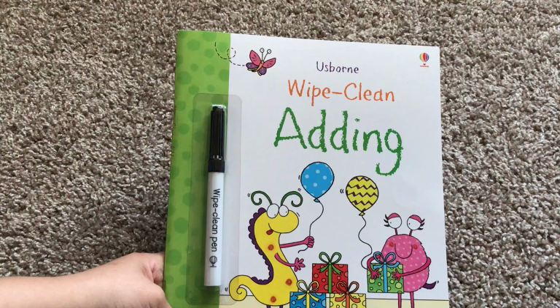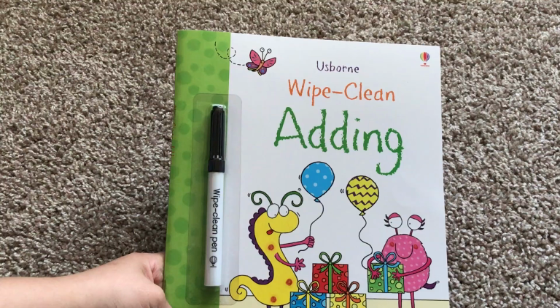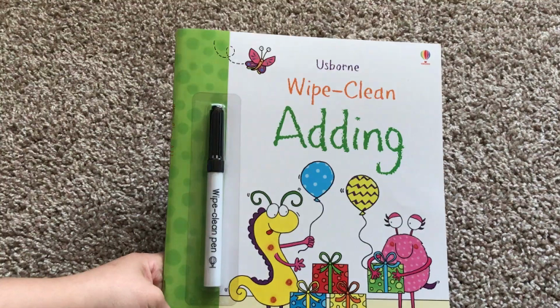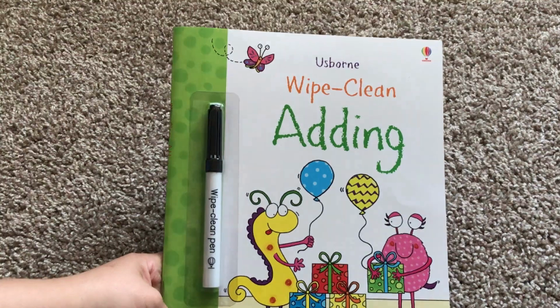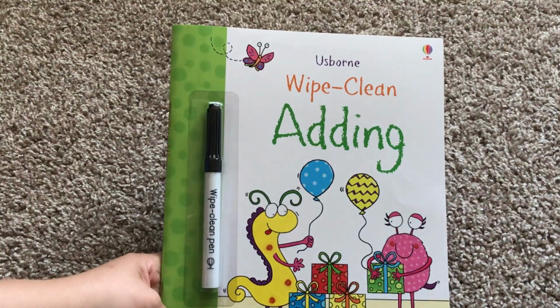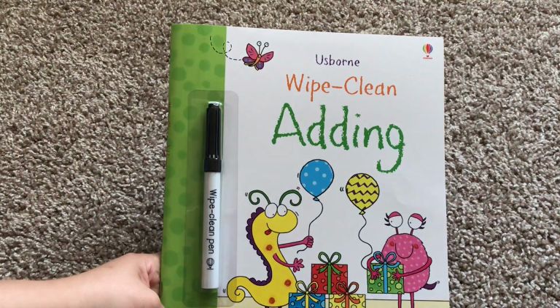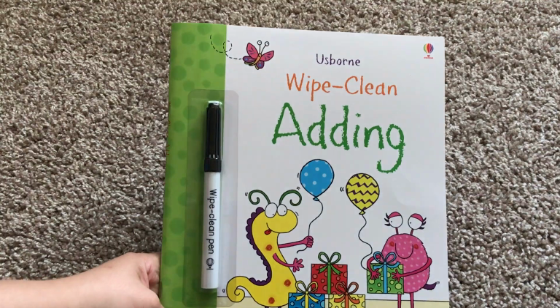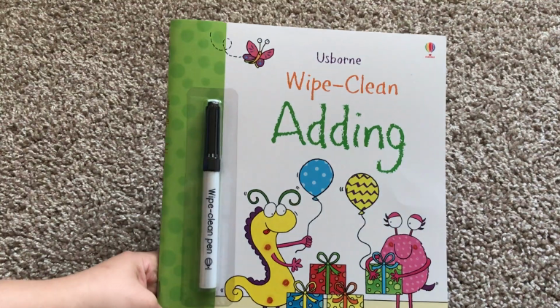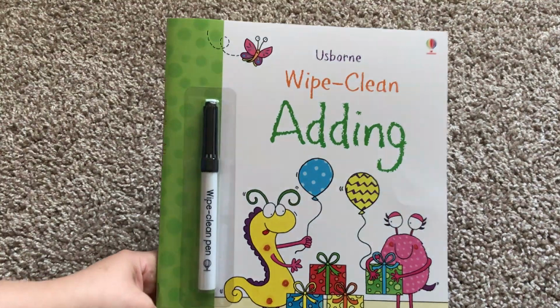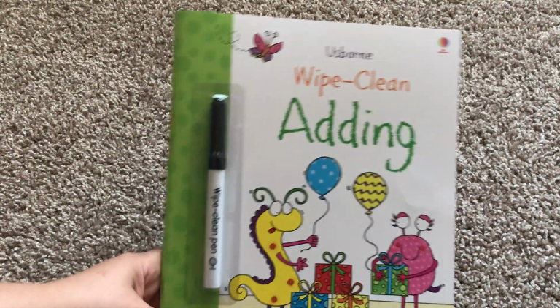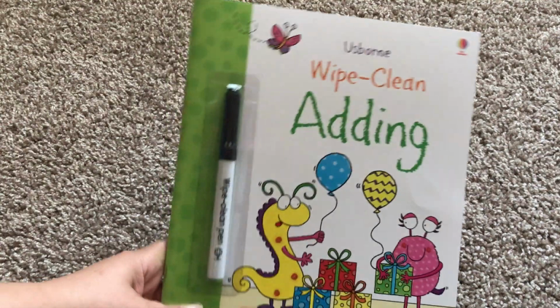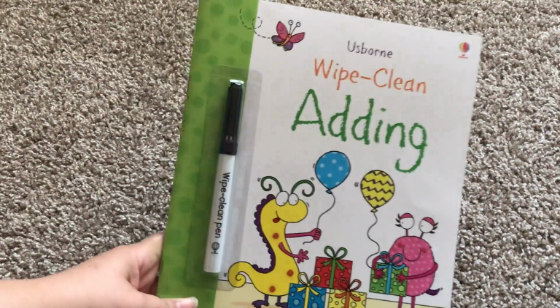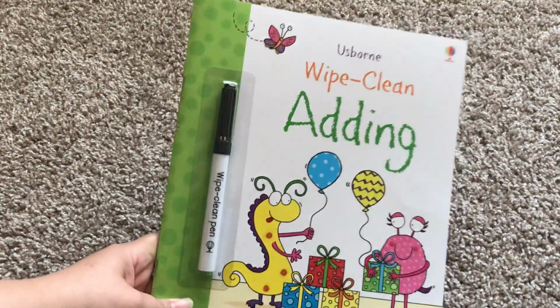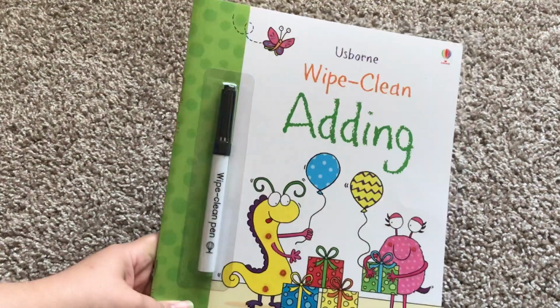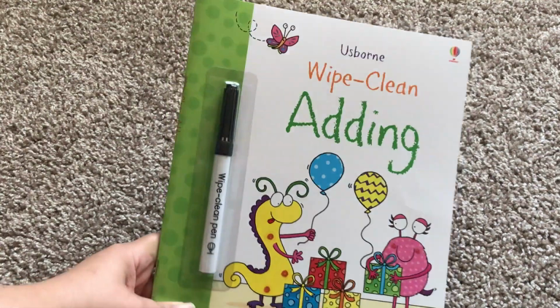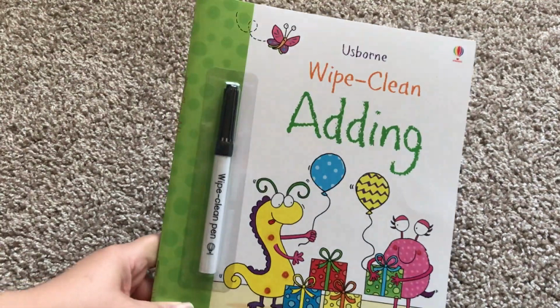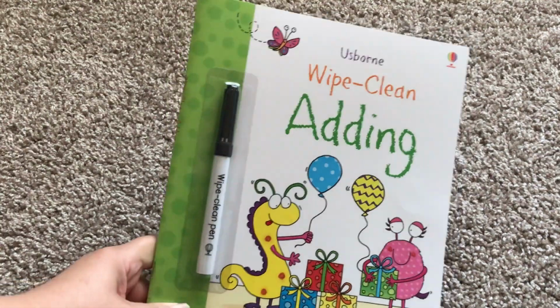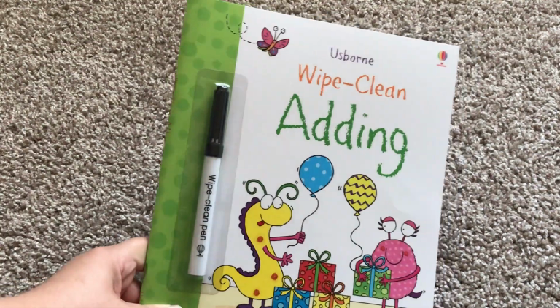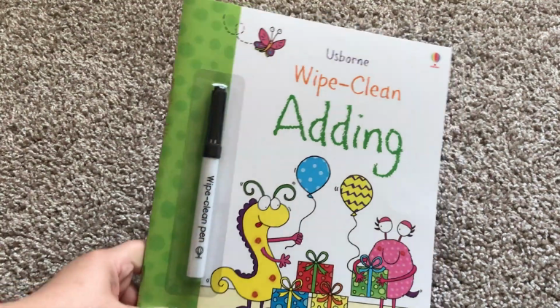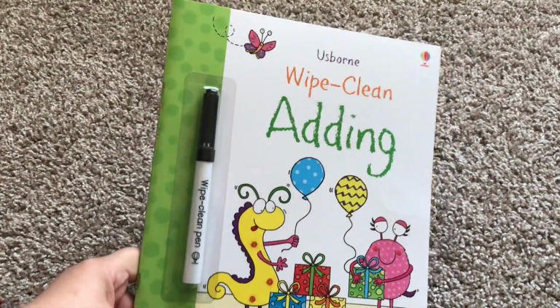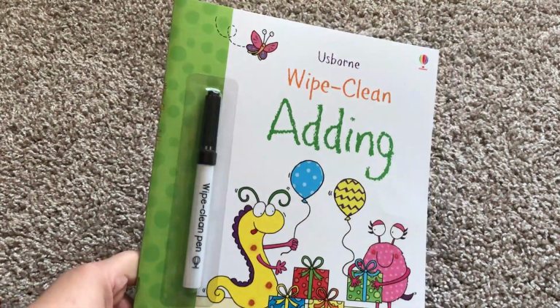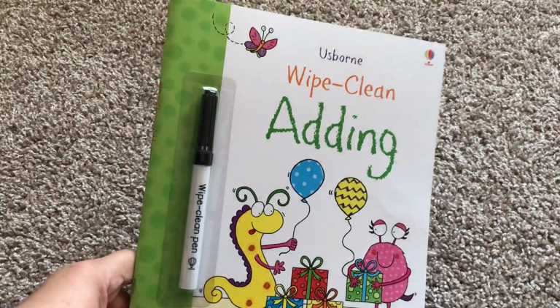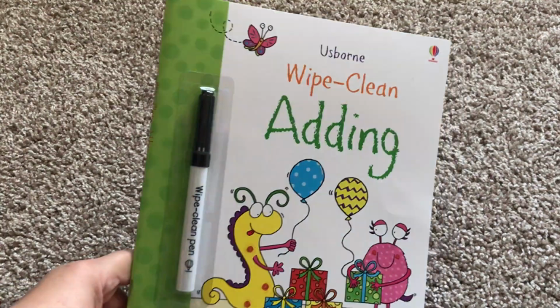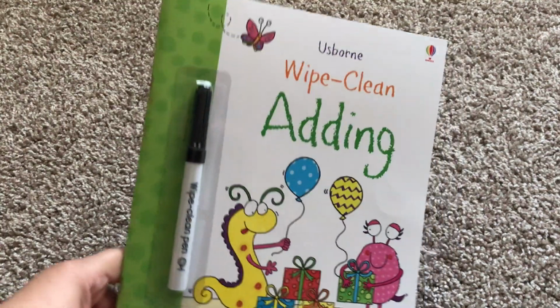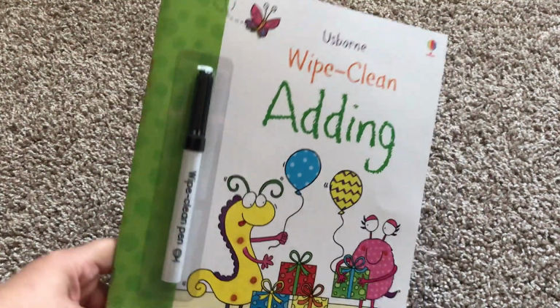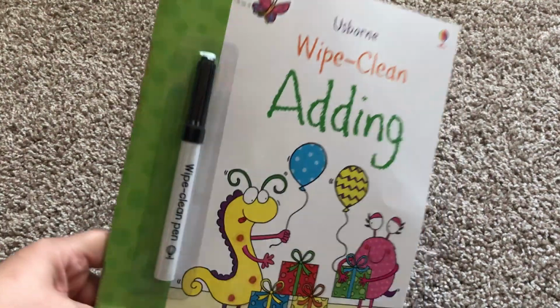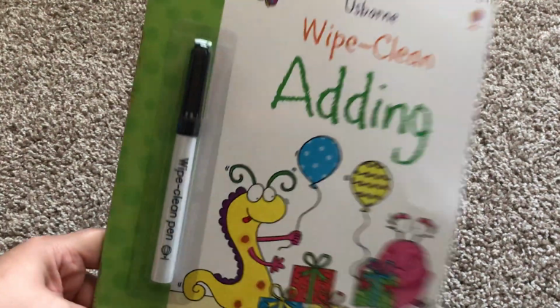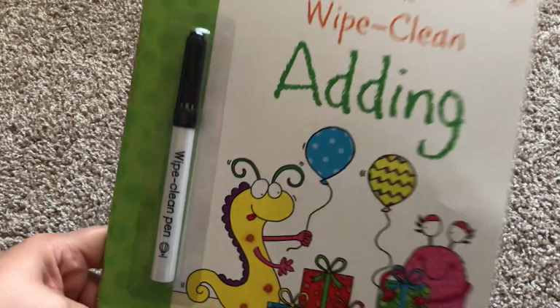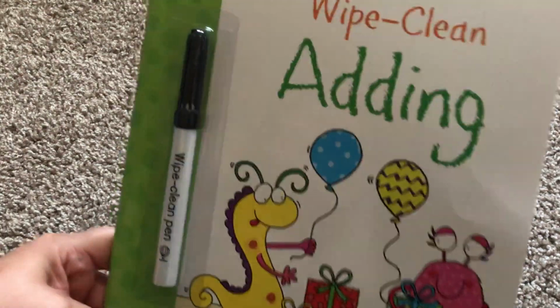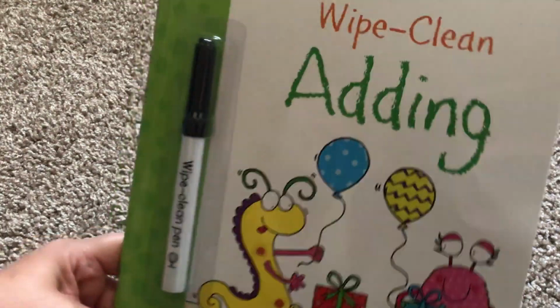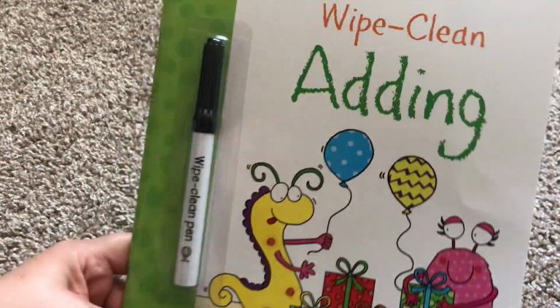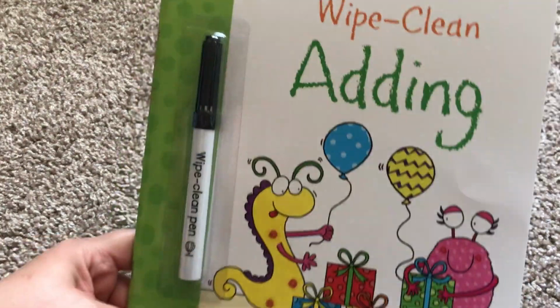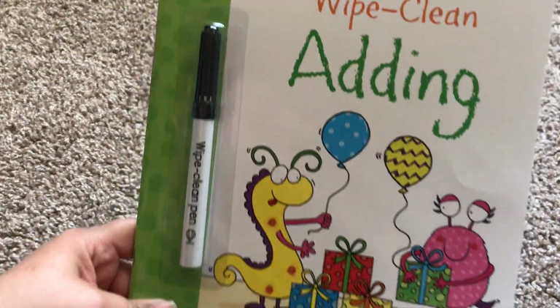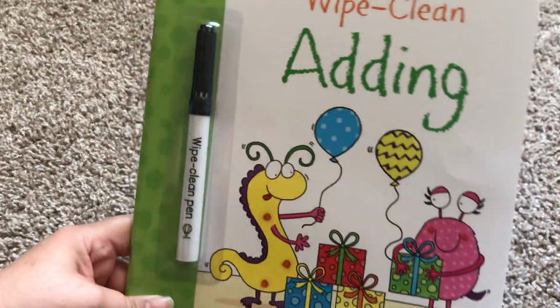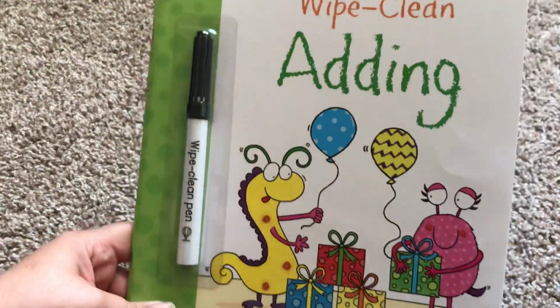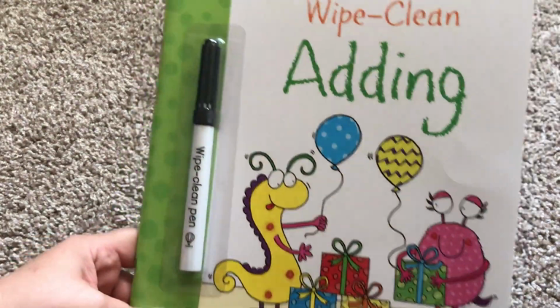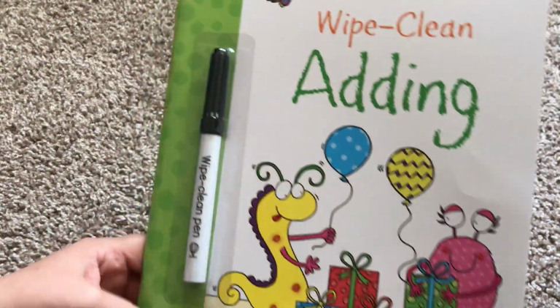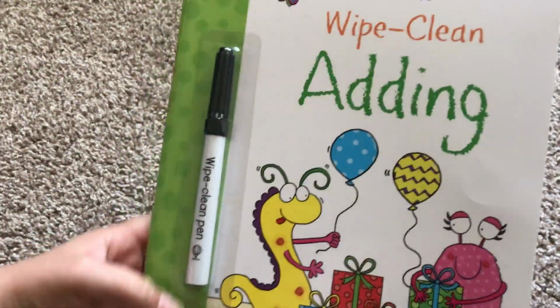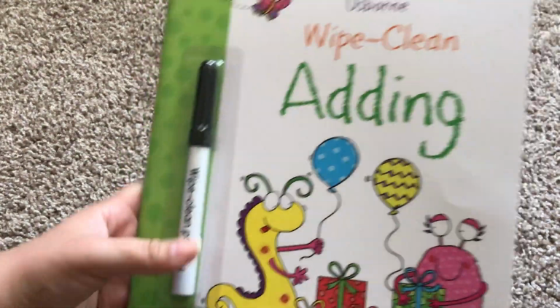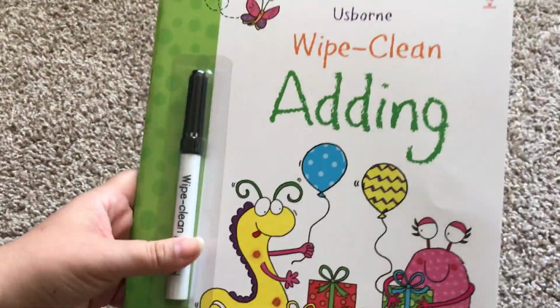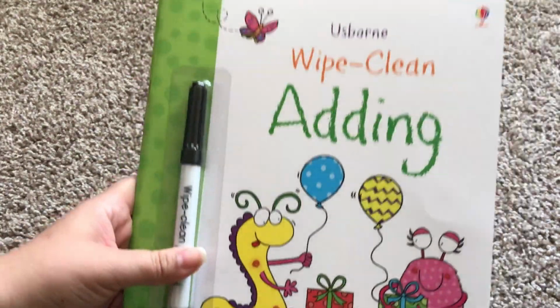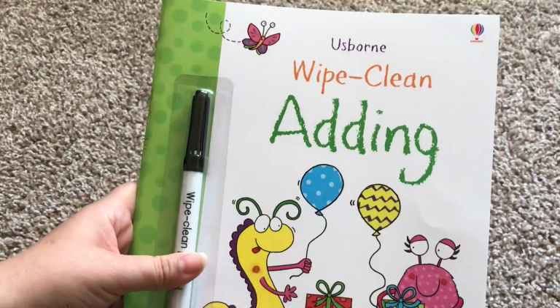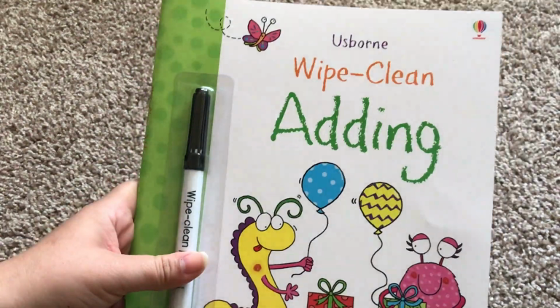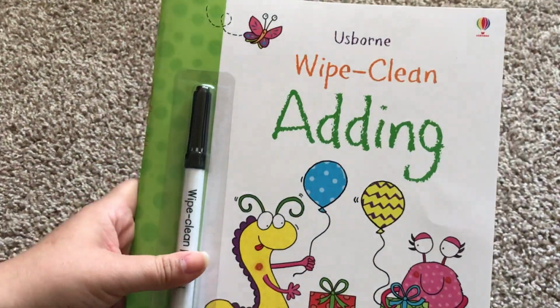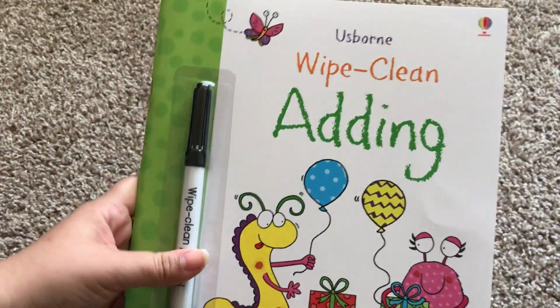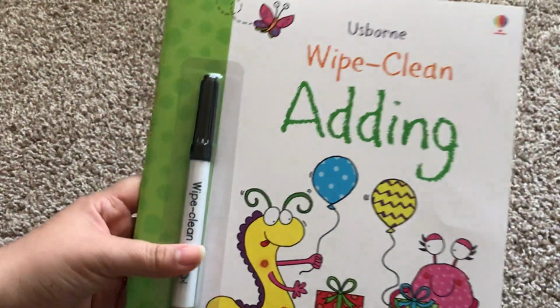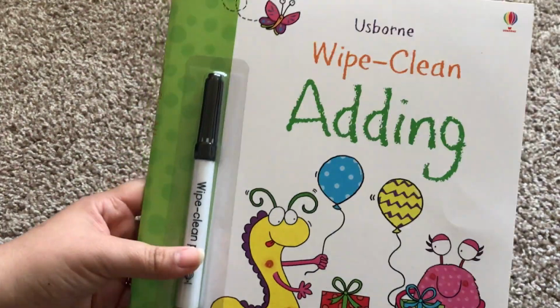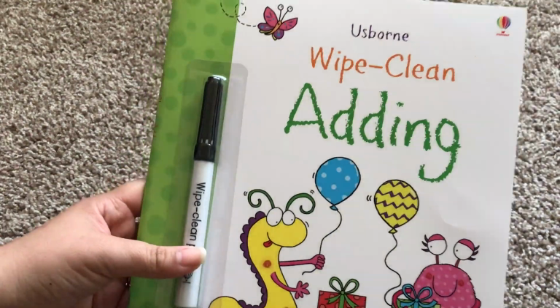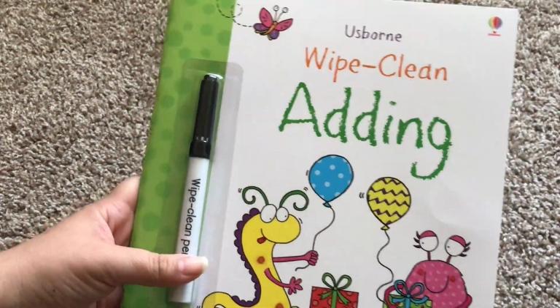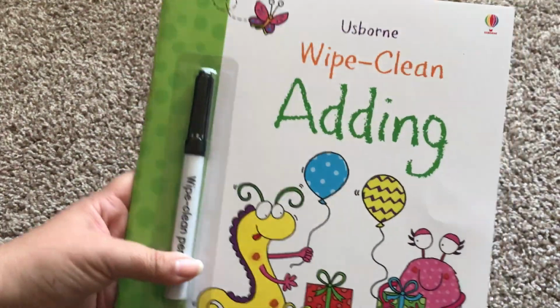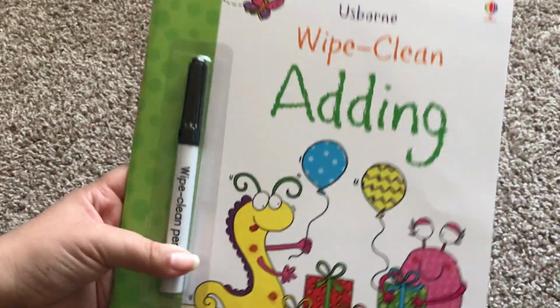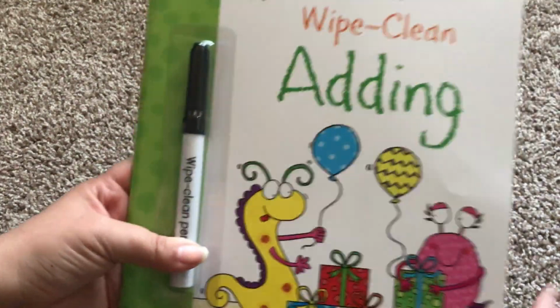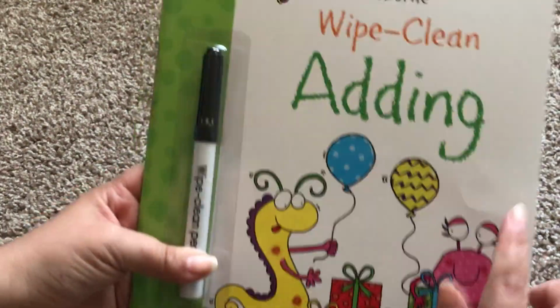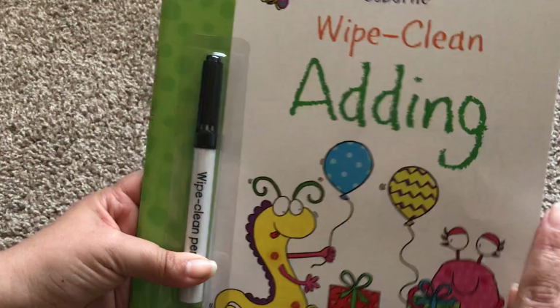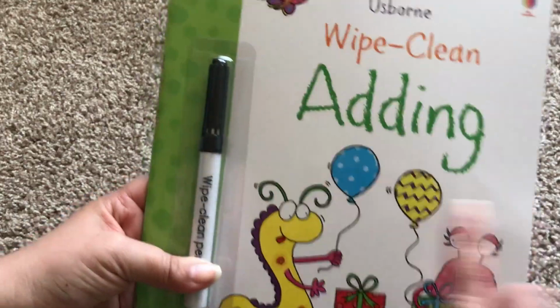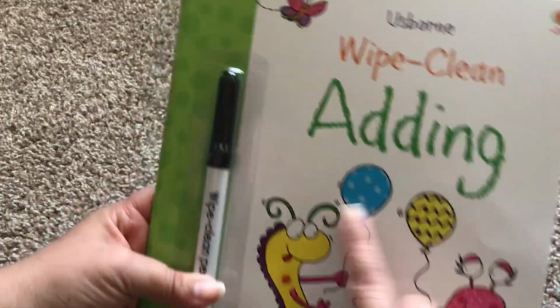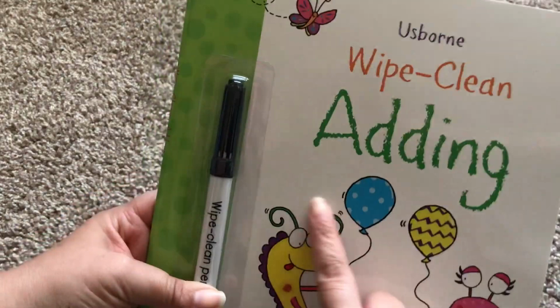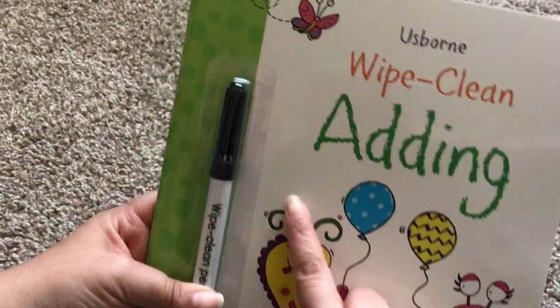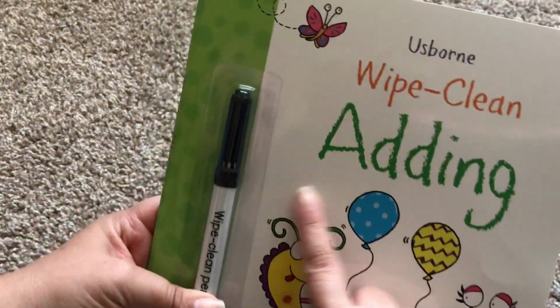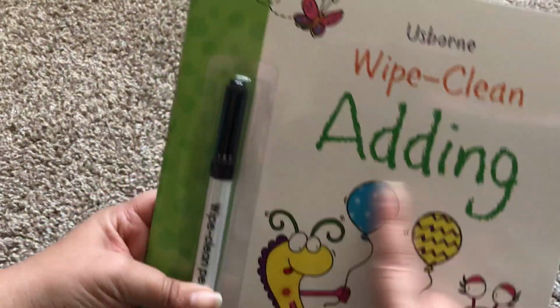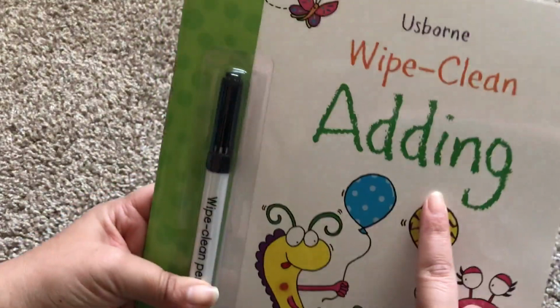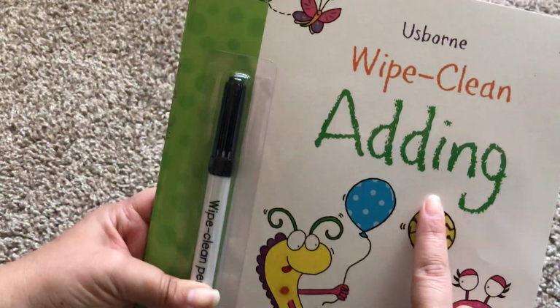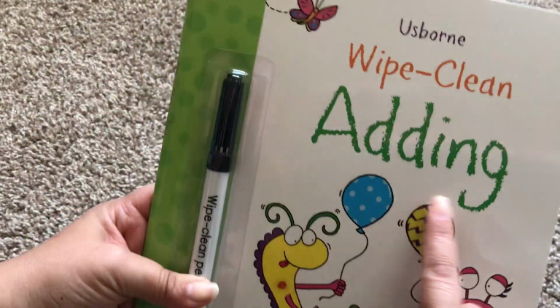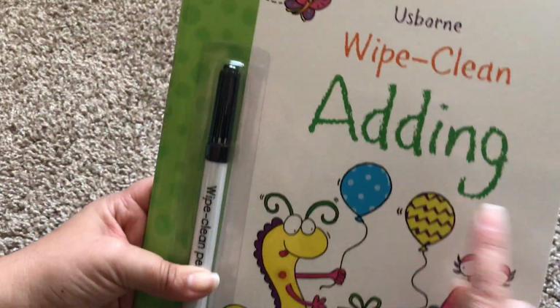Hello, welcome to Usborne Books with Laura. This is one of our newest wipe clean books. It is about adding.